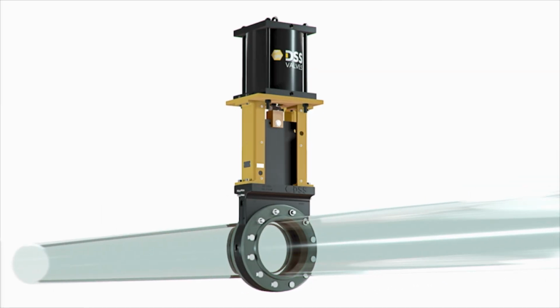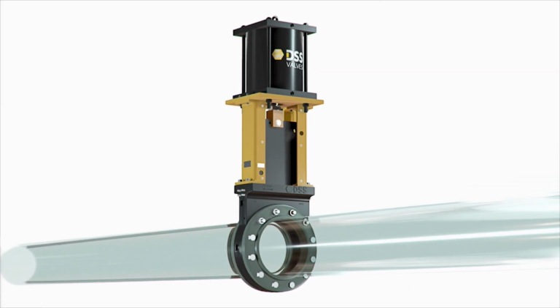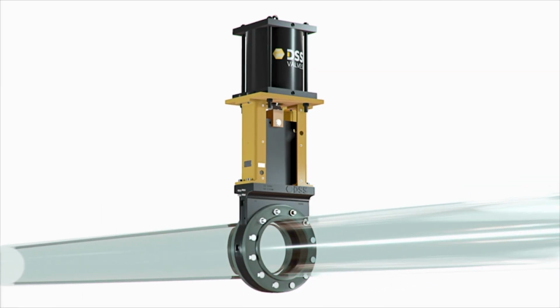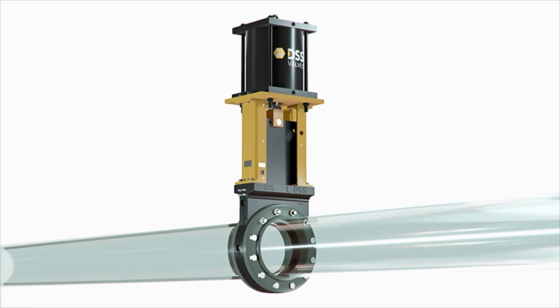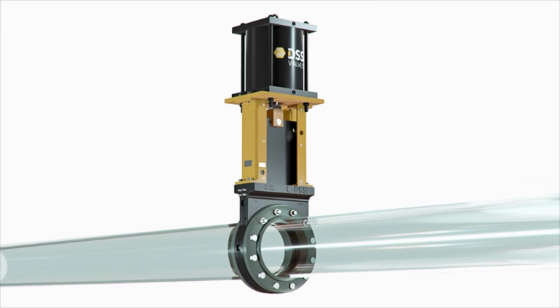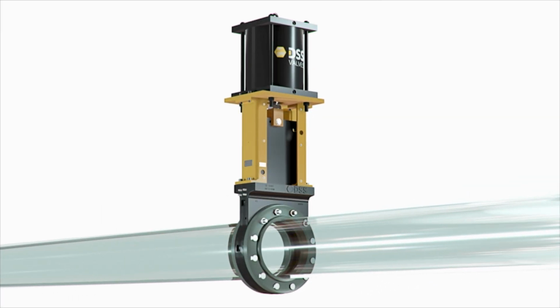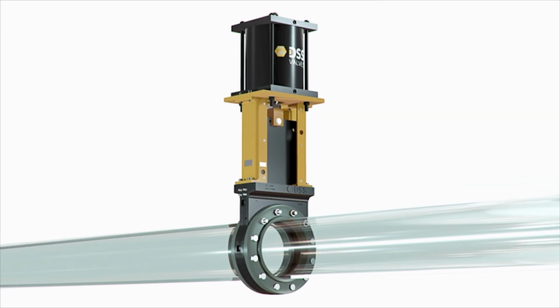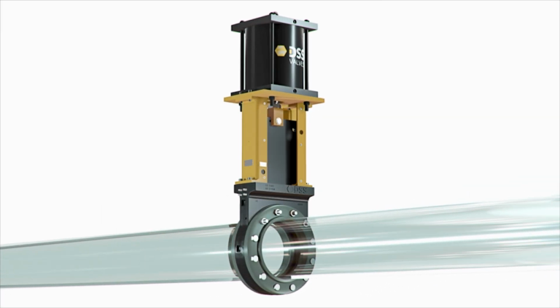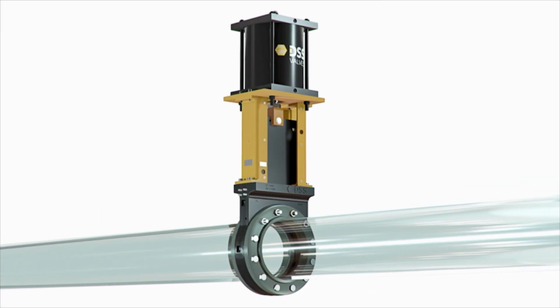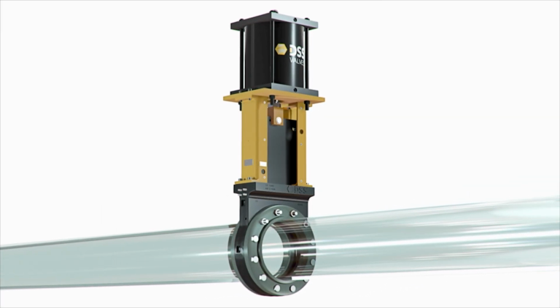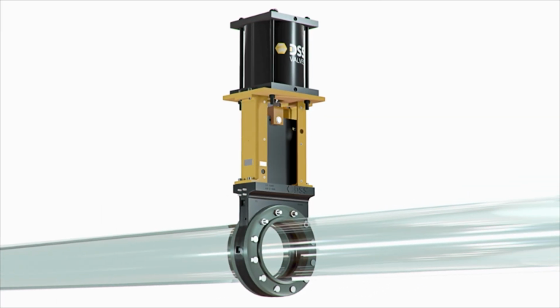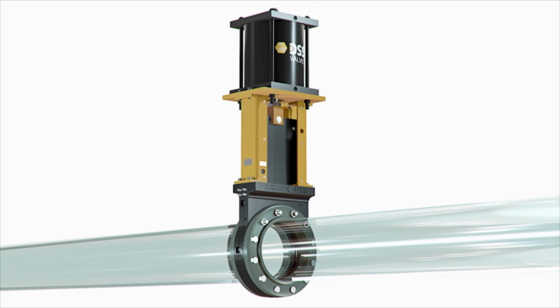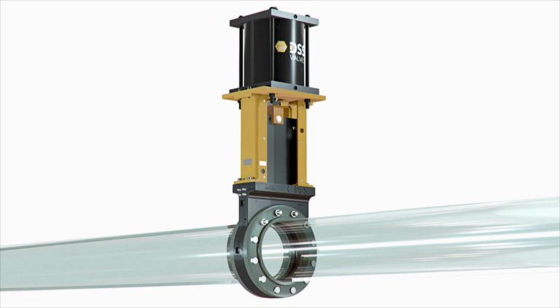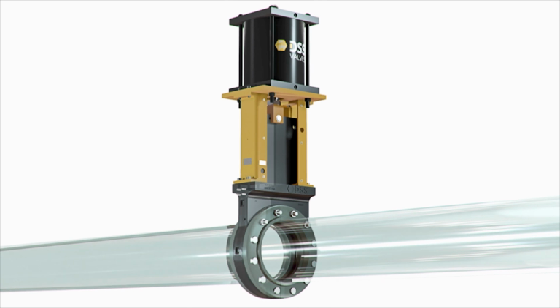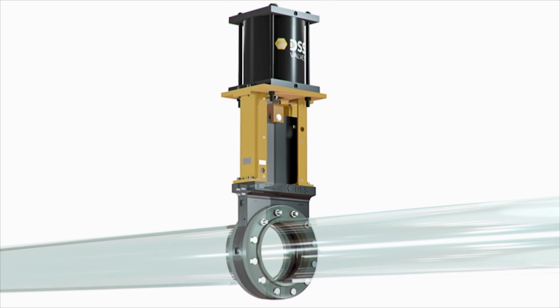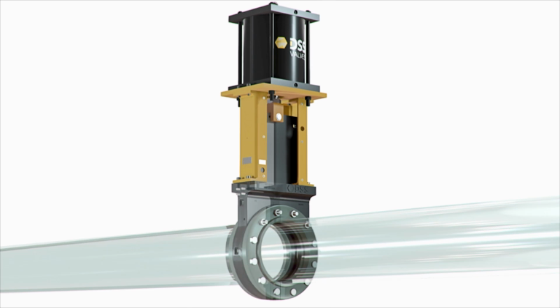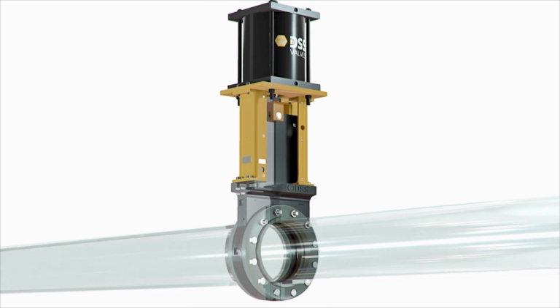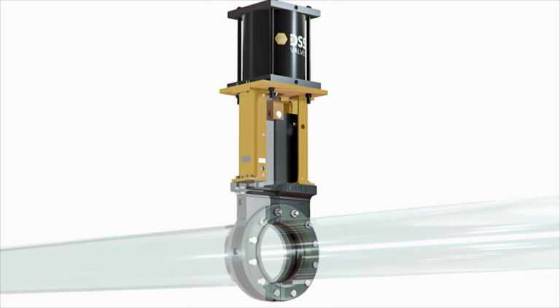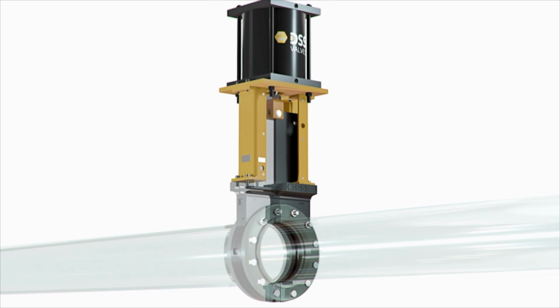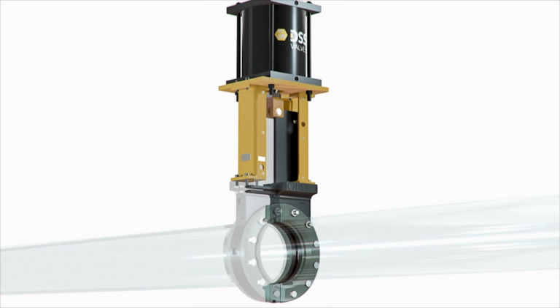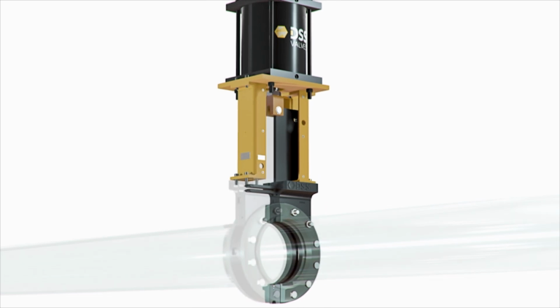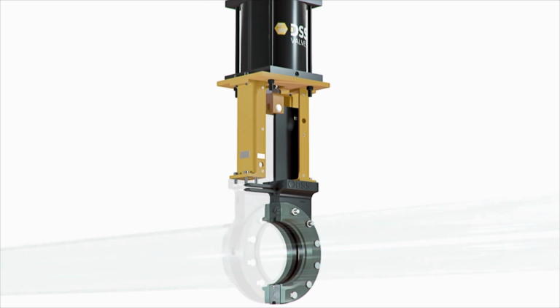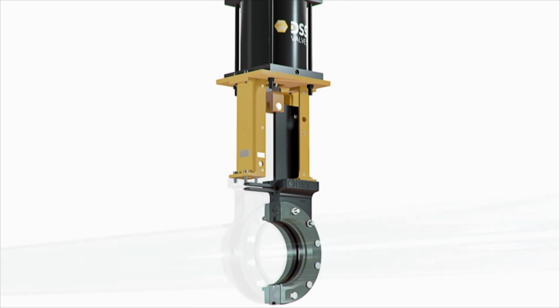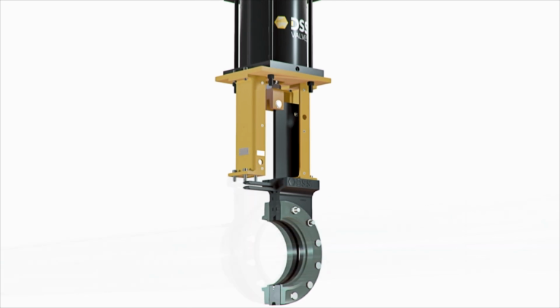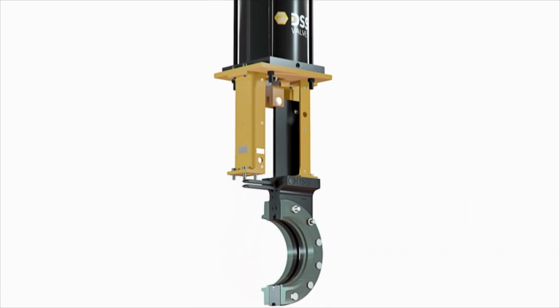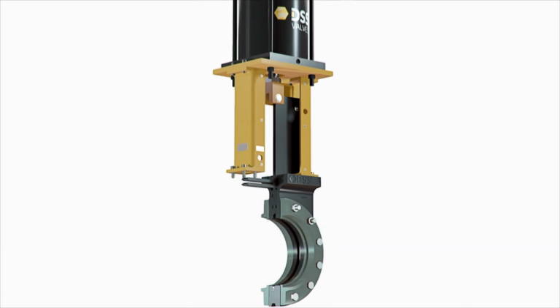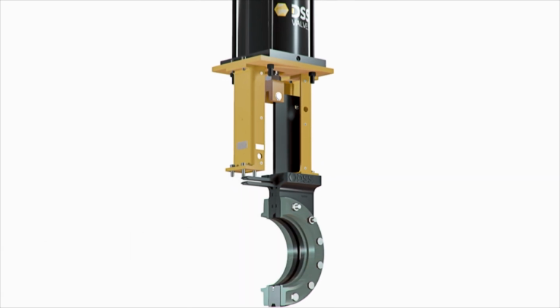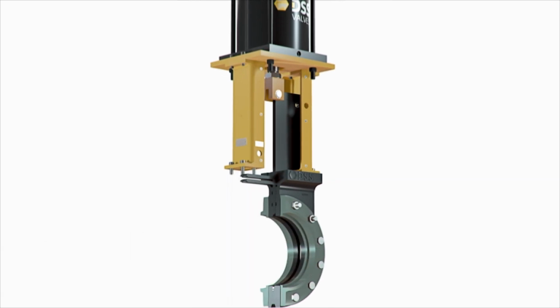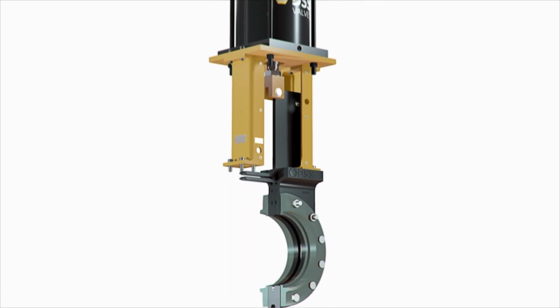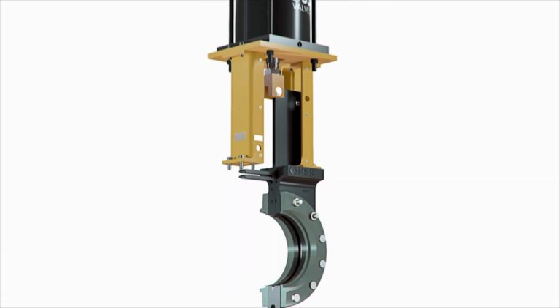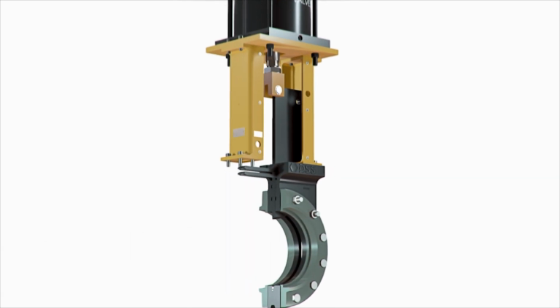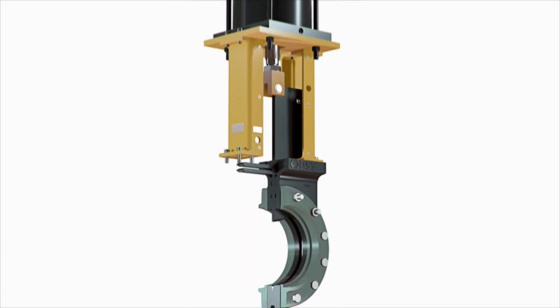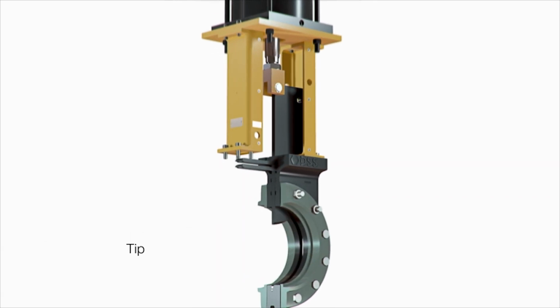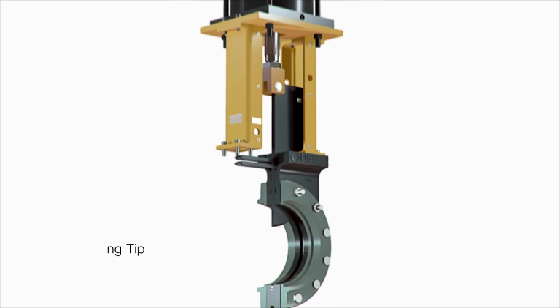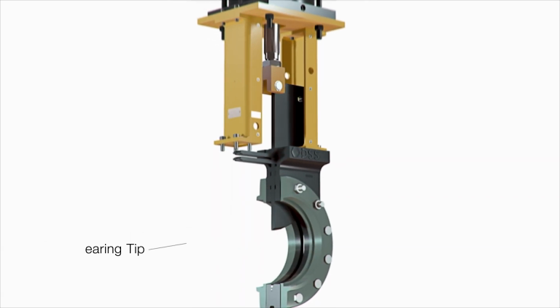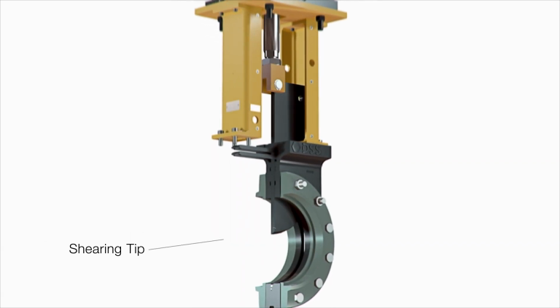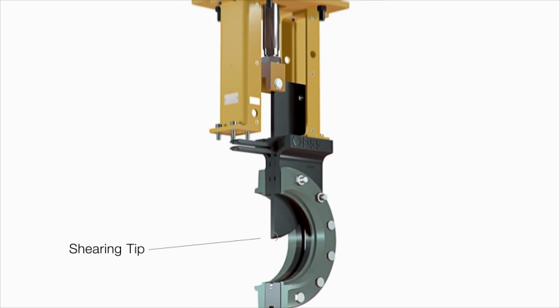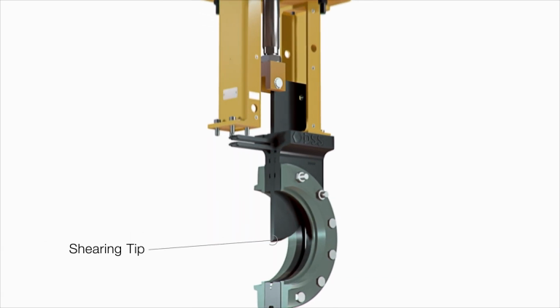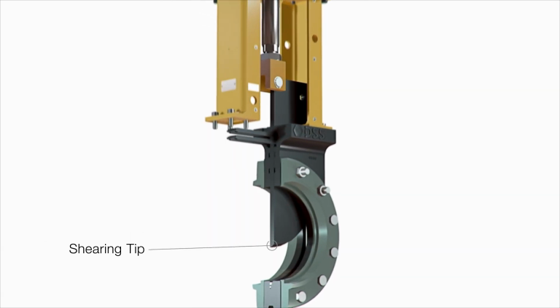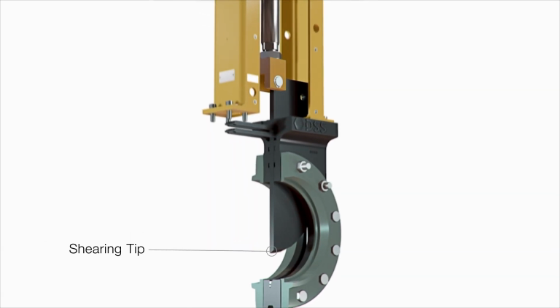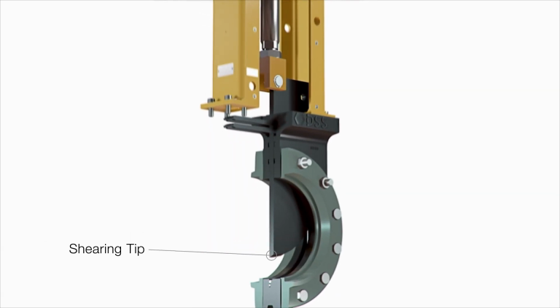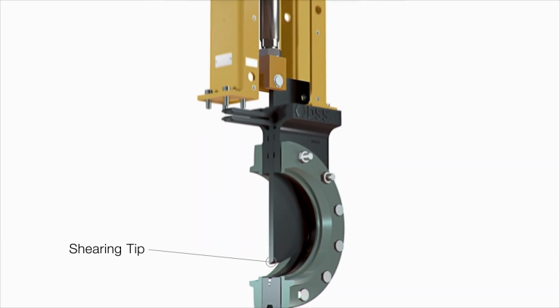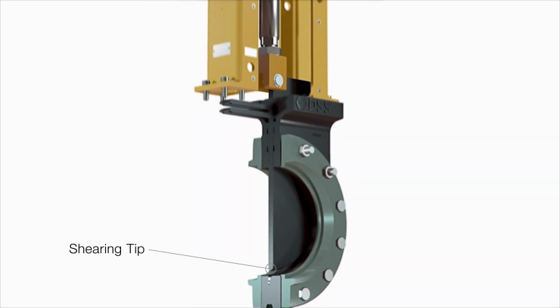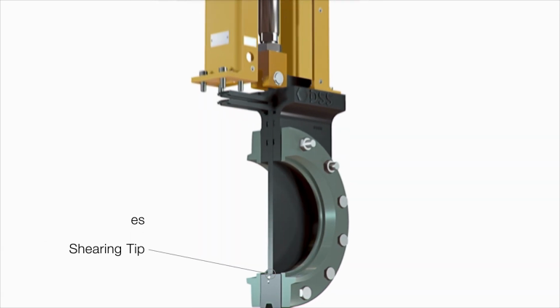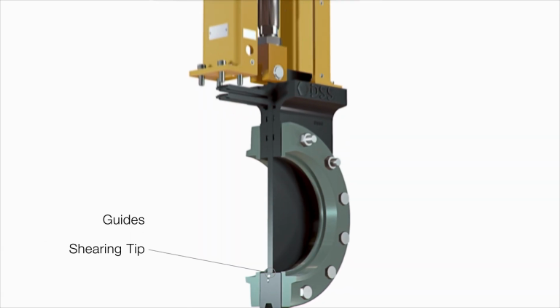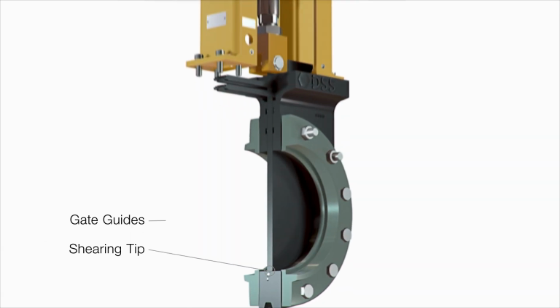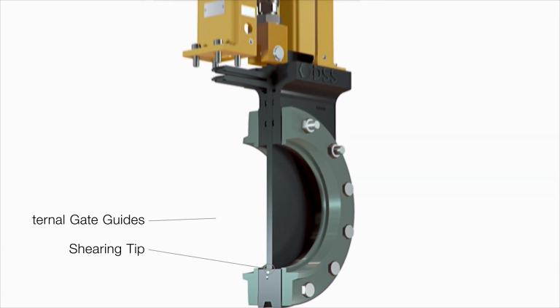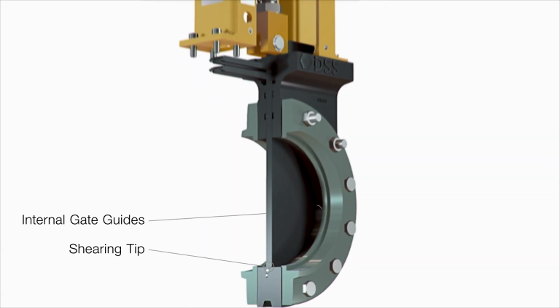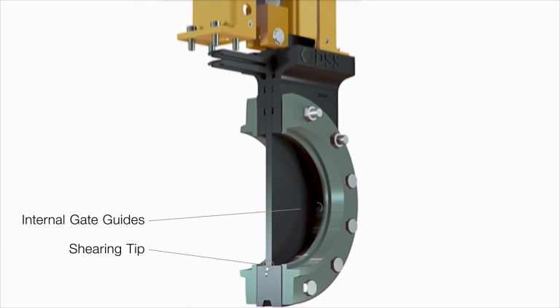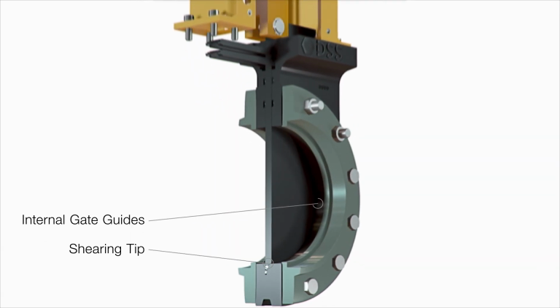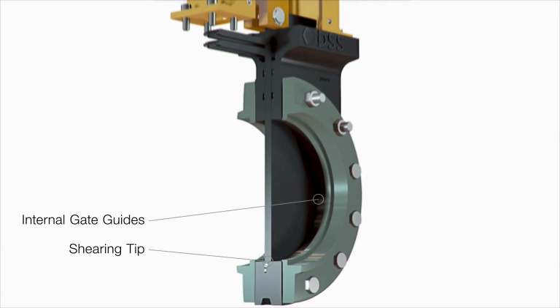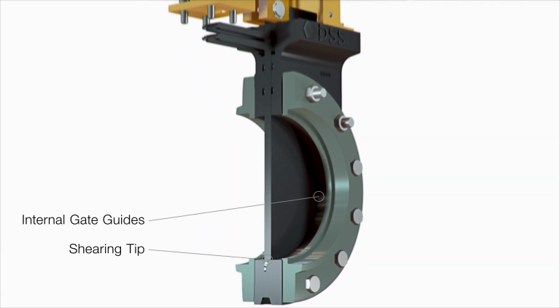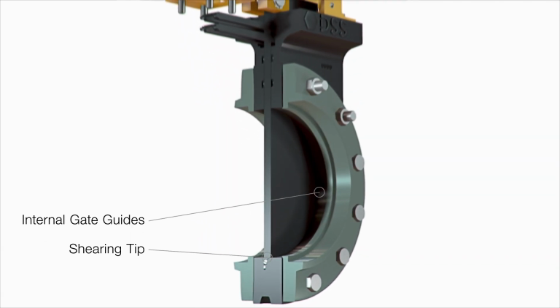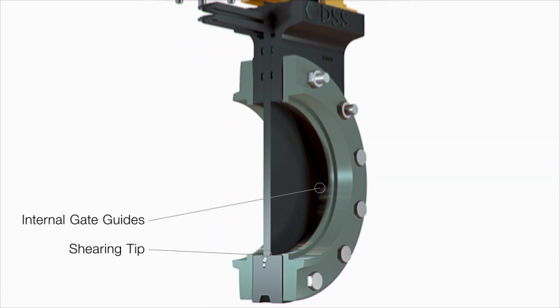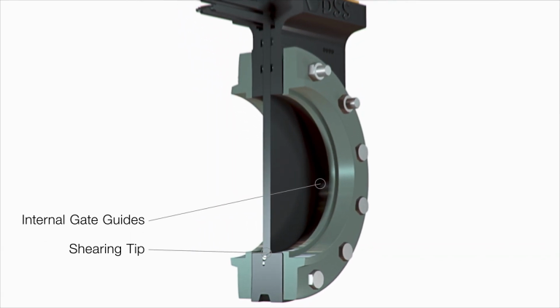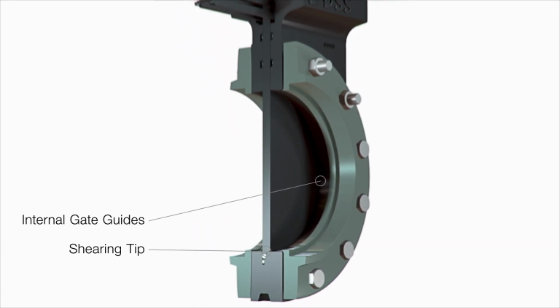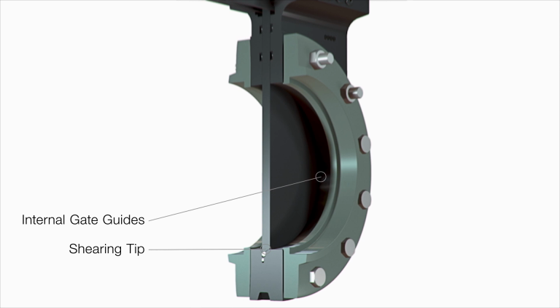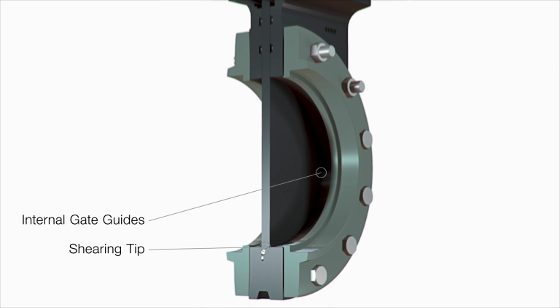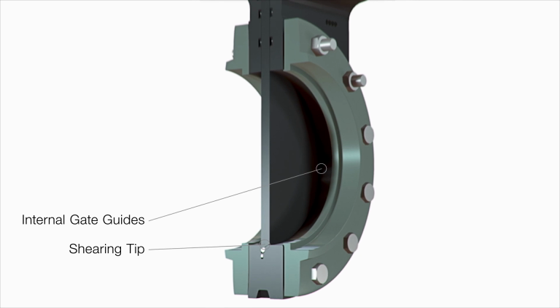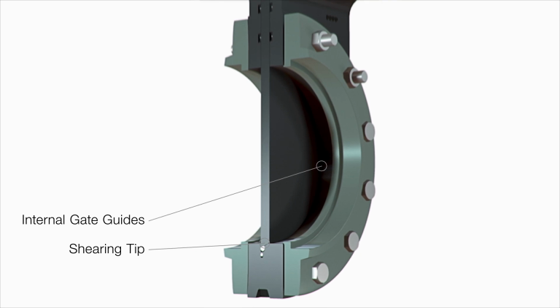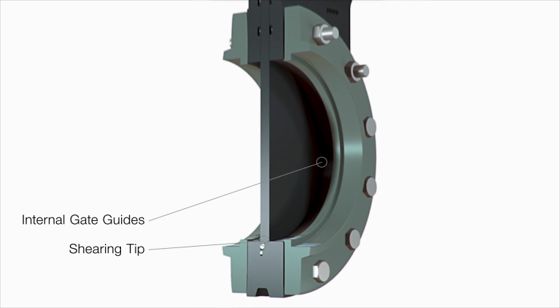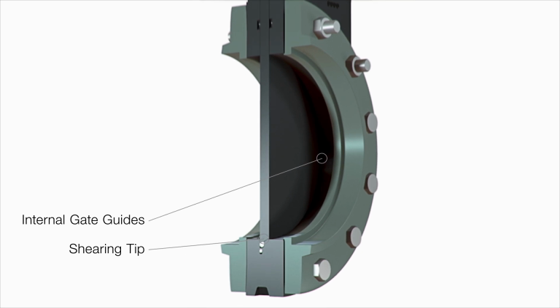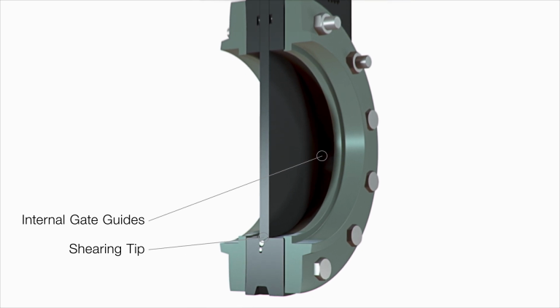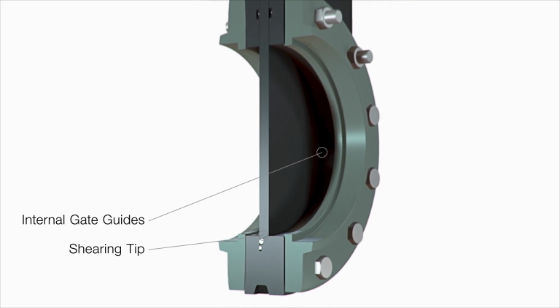The guided shear gate design consists of two key elements: a shearing tip and internal gate guides.